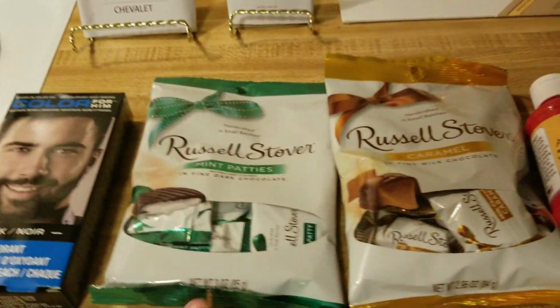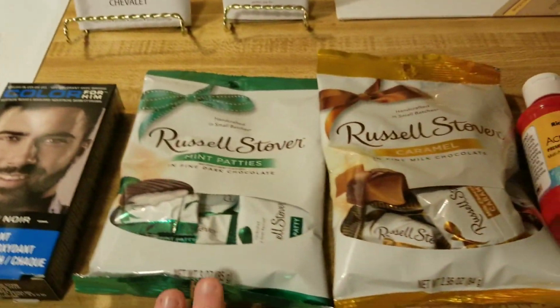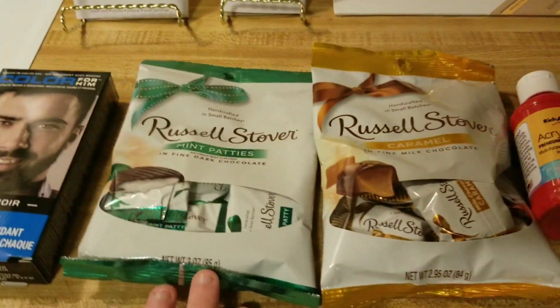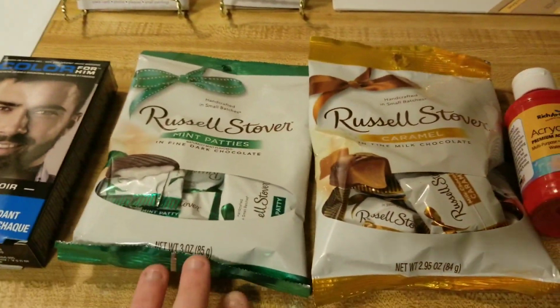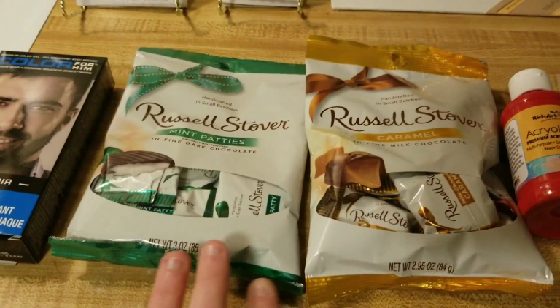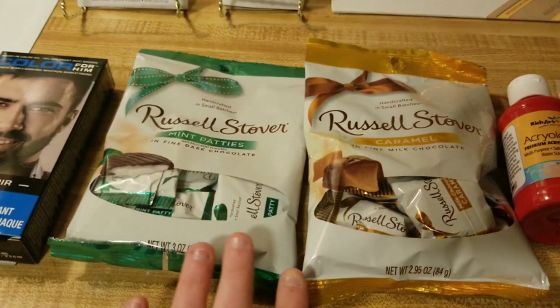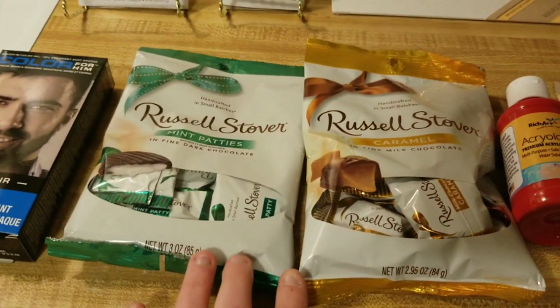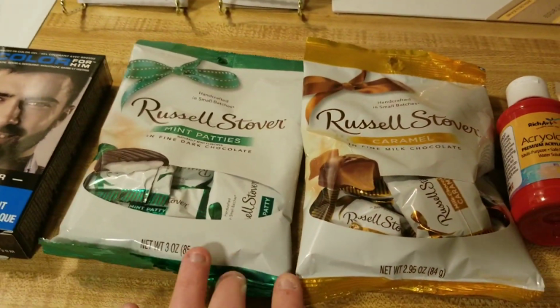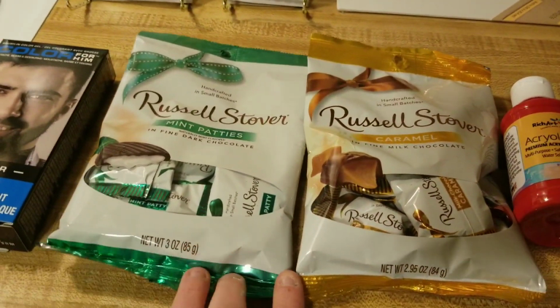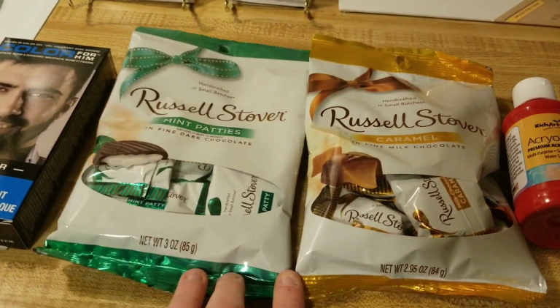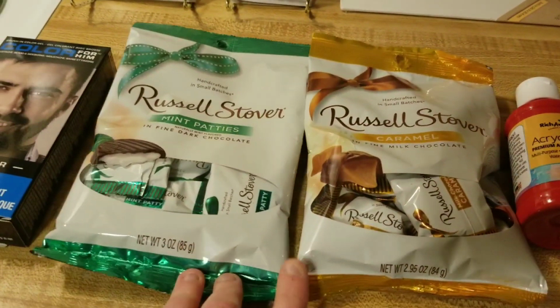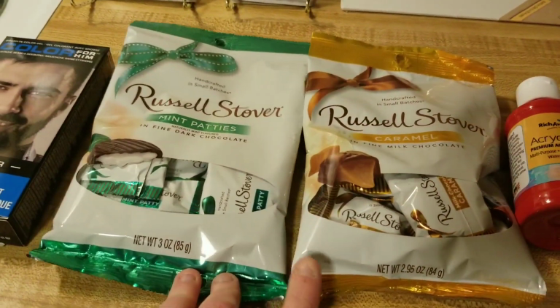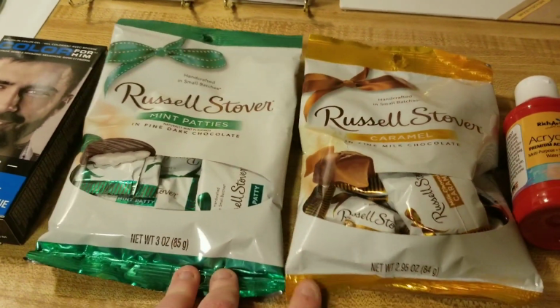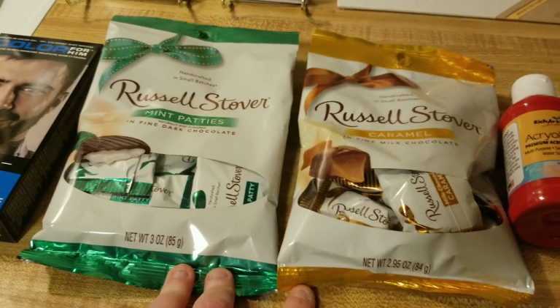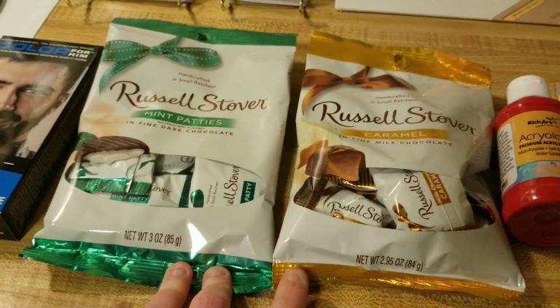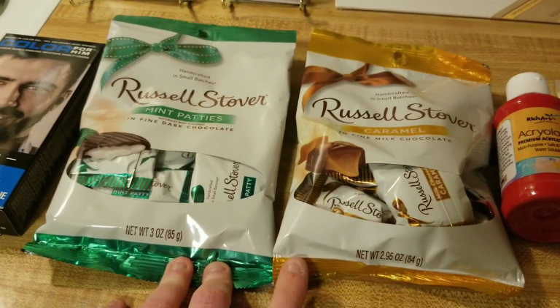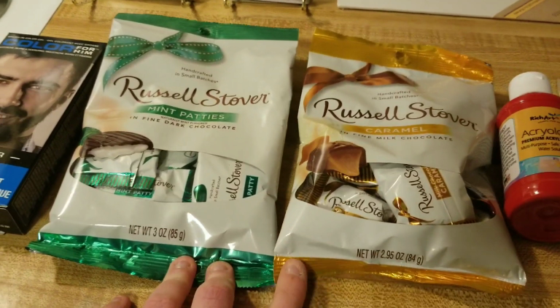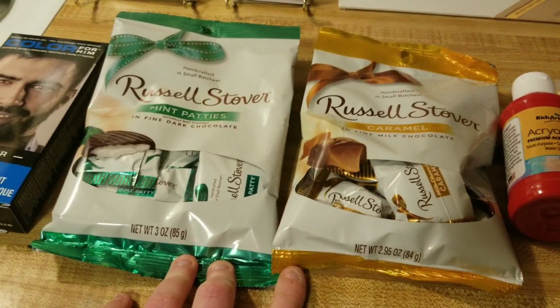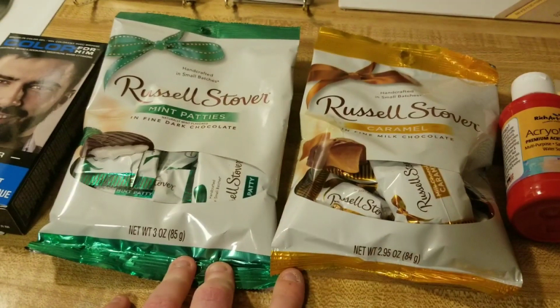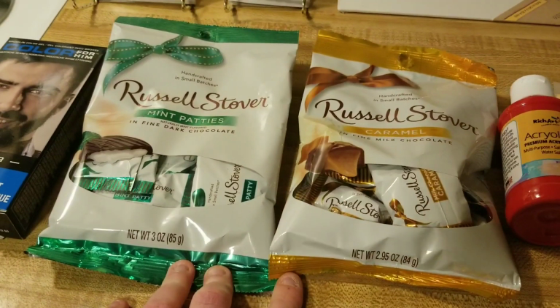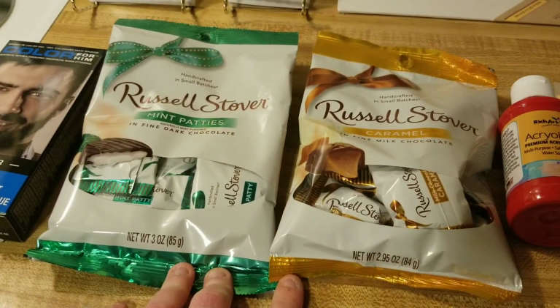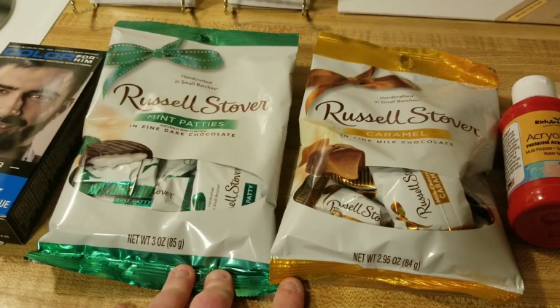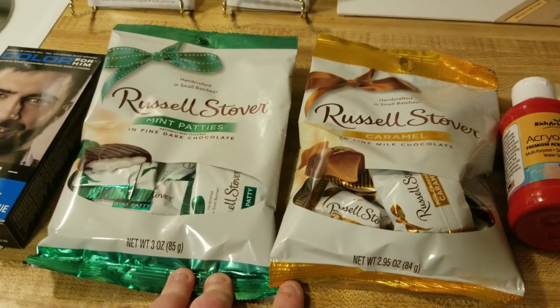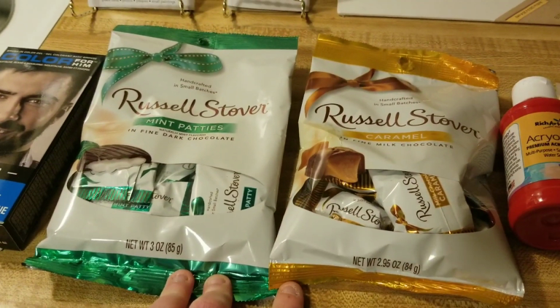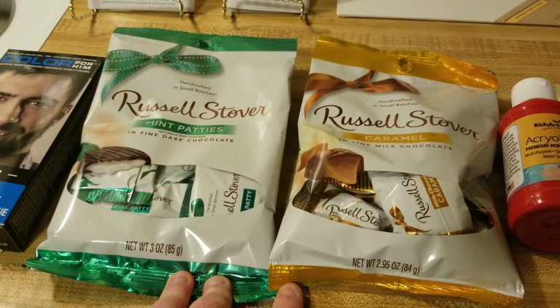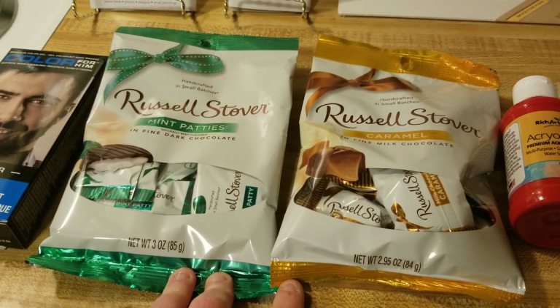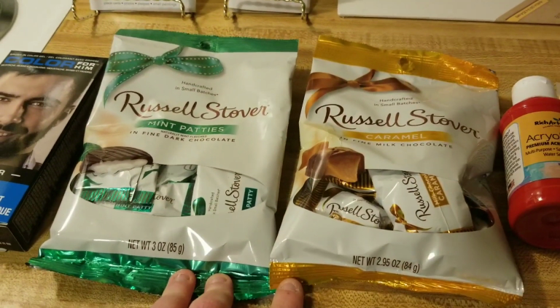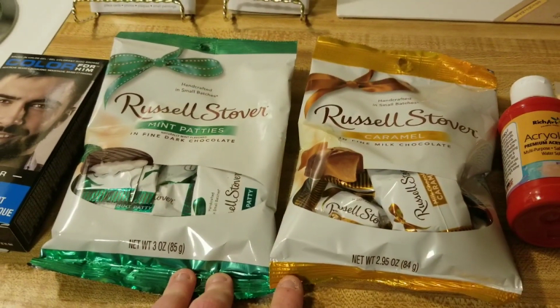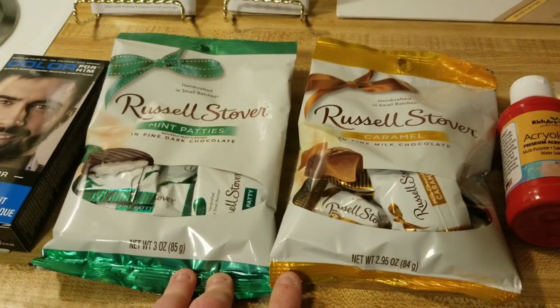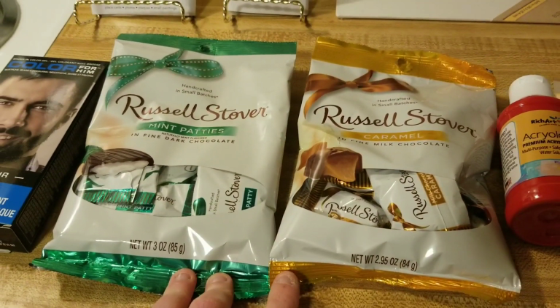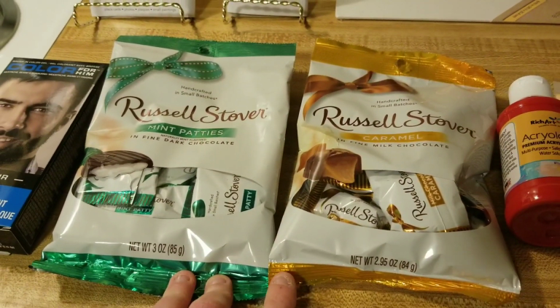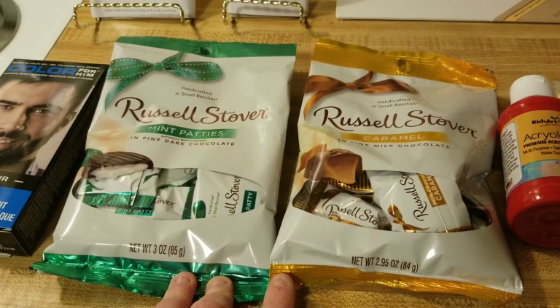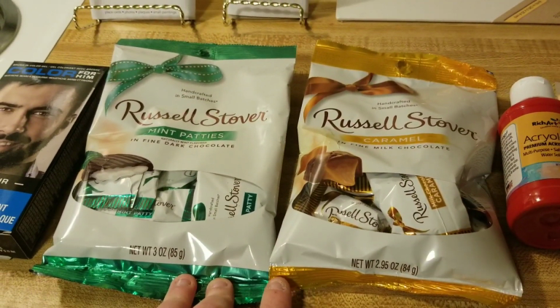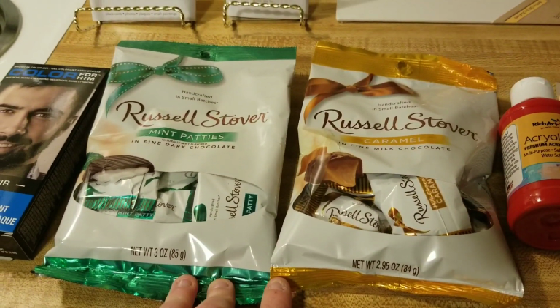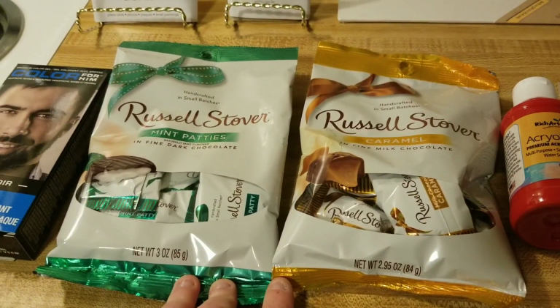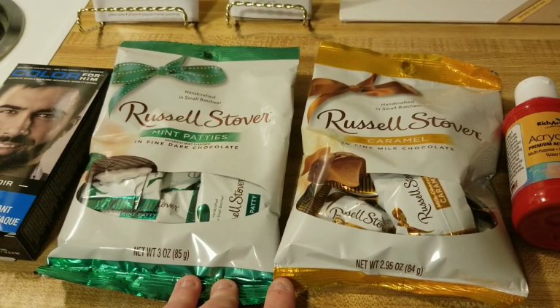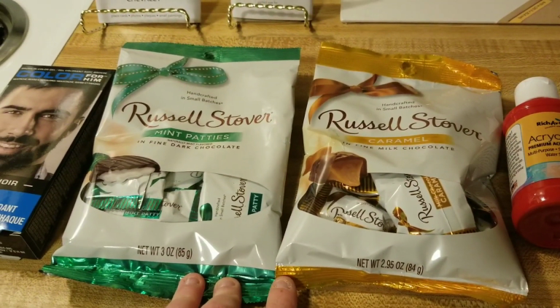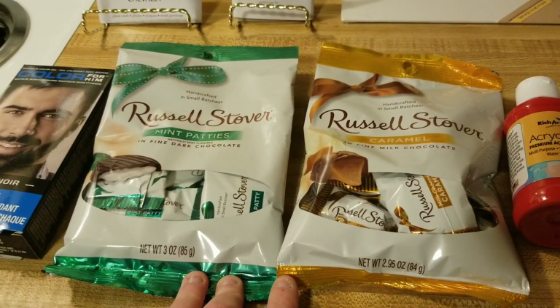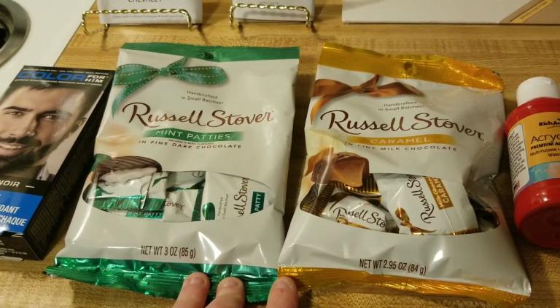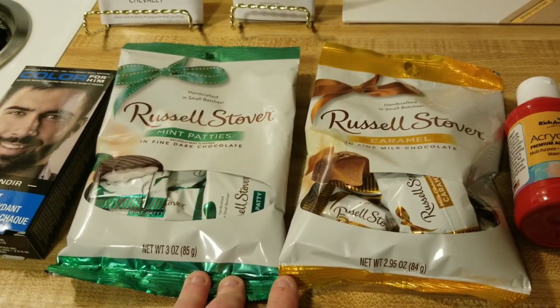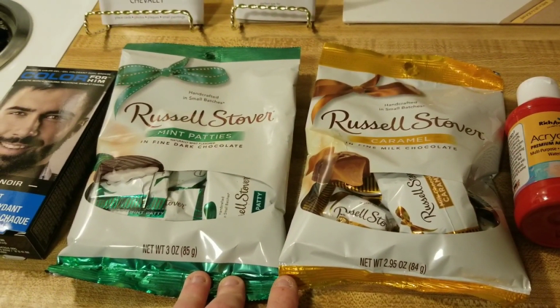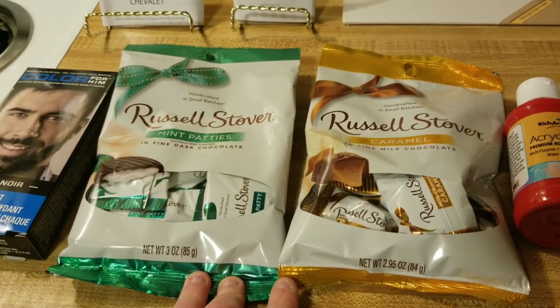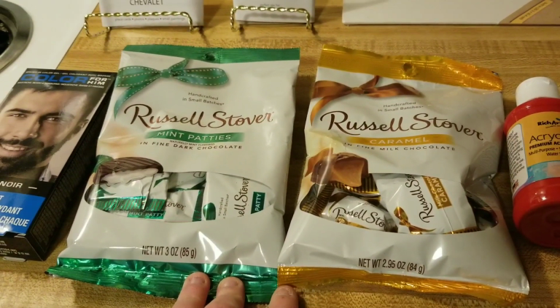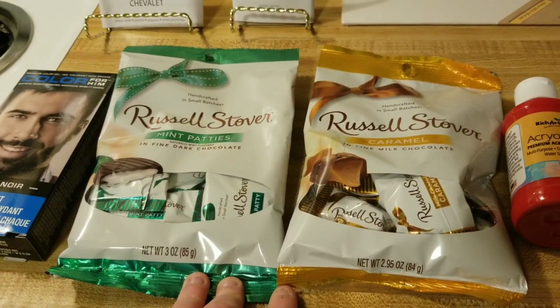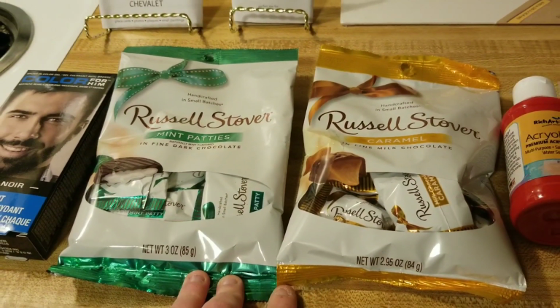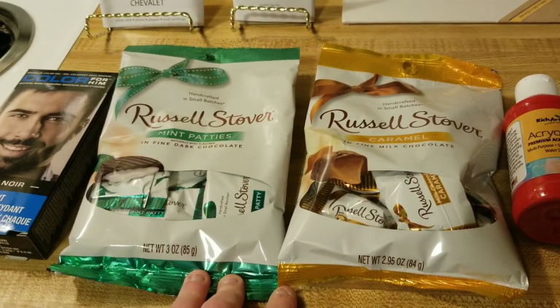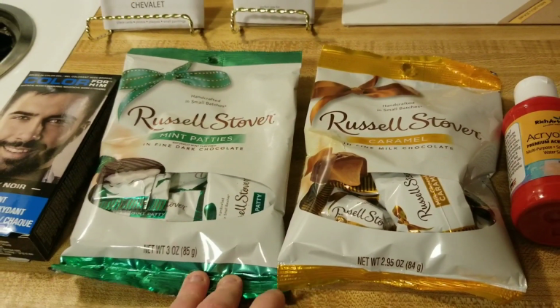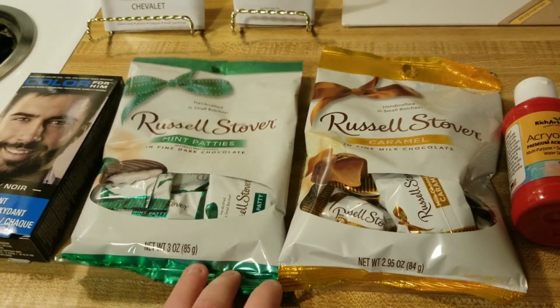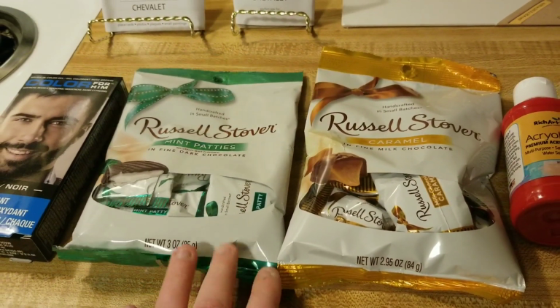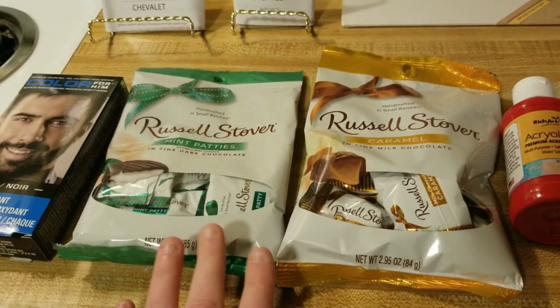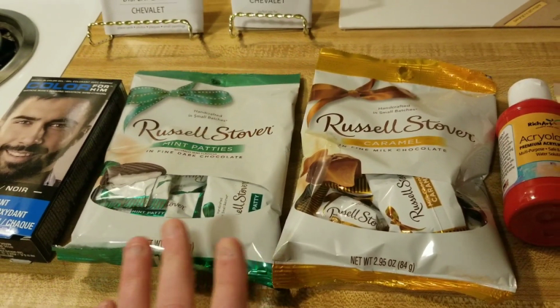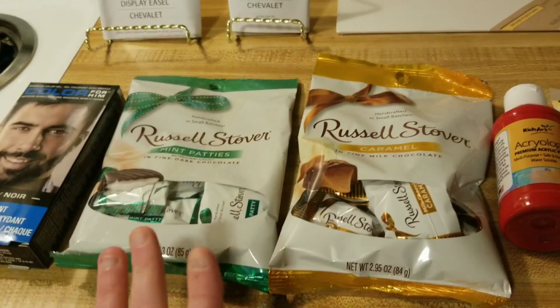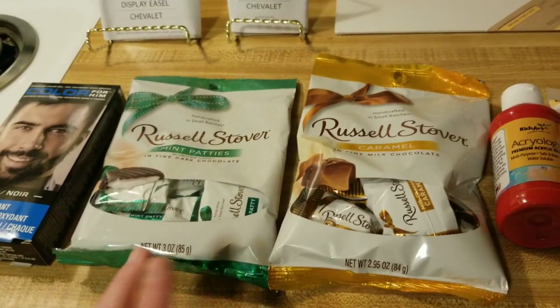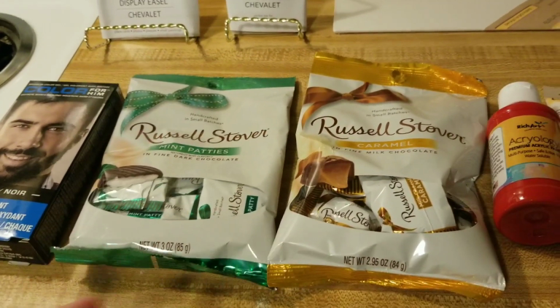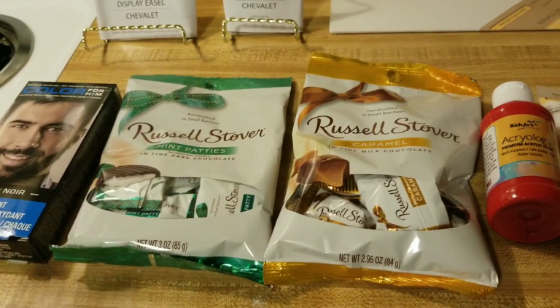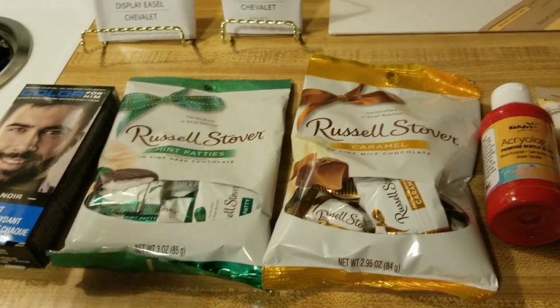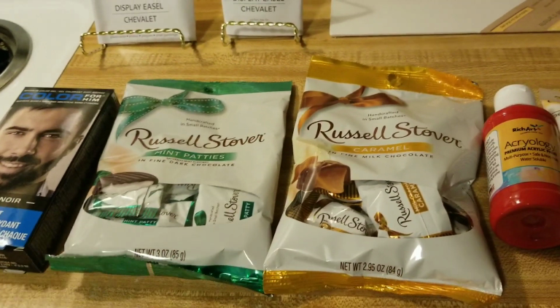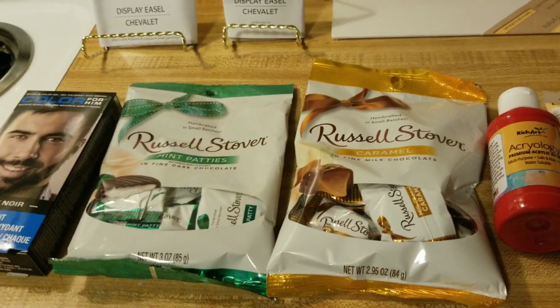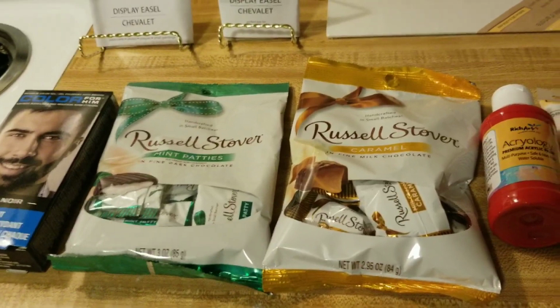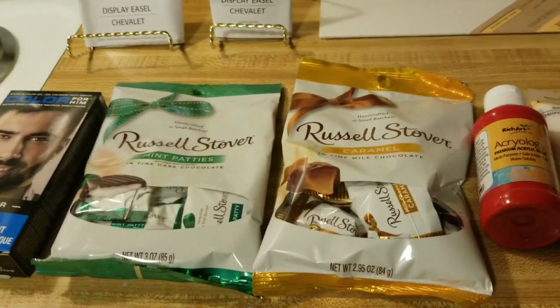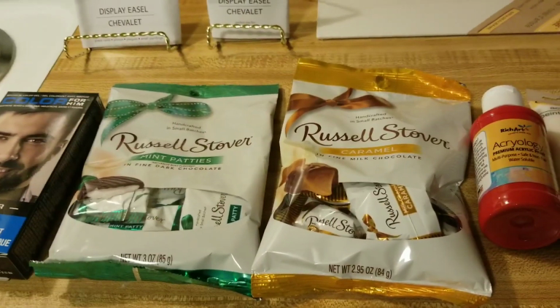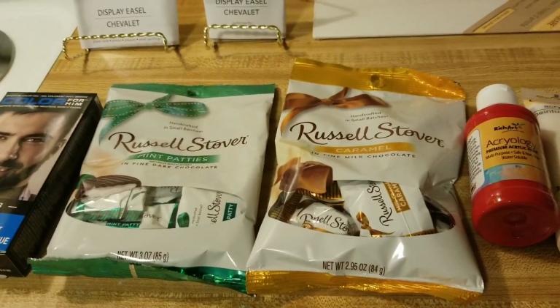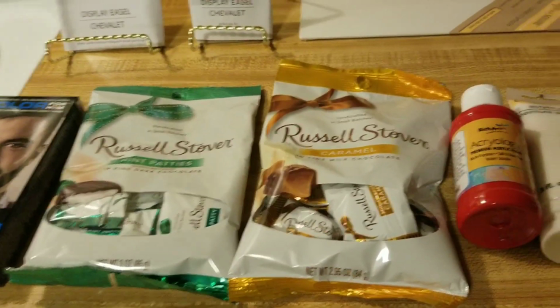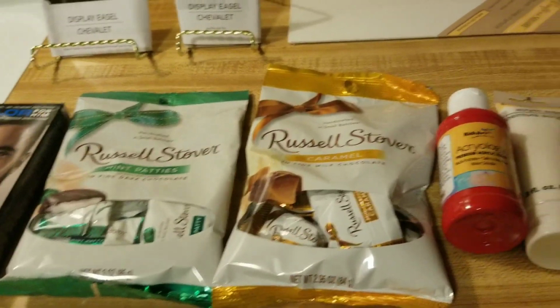Then I picked myself up some candy. I got the Russell Stover's — the caramel and the peppermint patty. Those are two of my favorites.